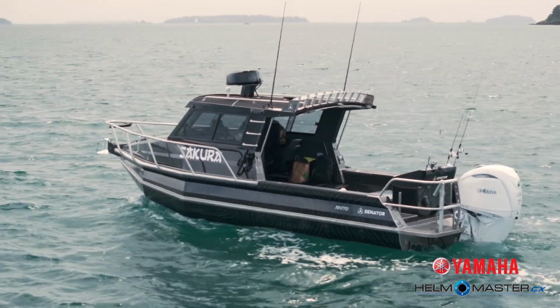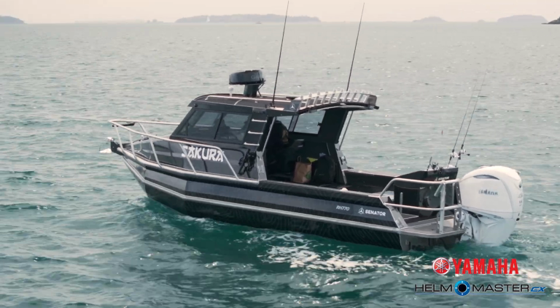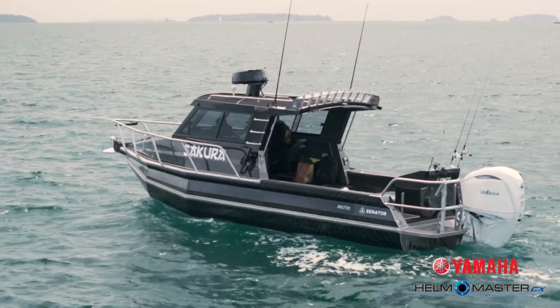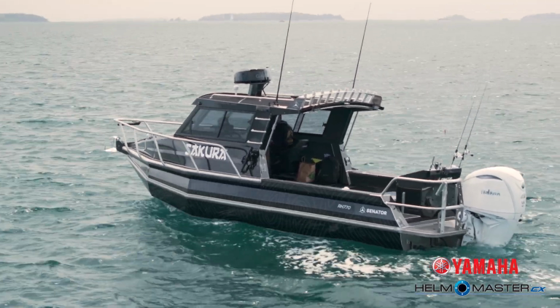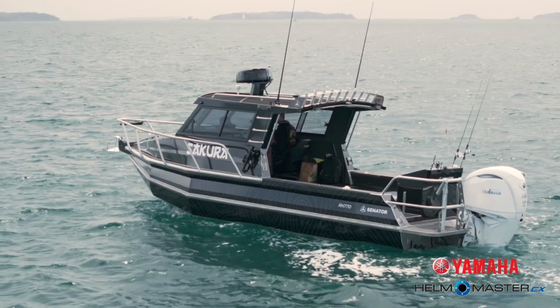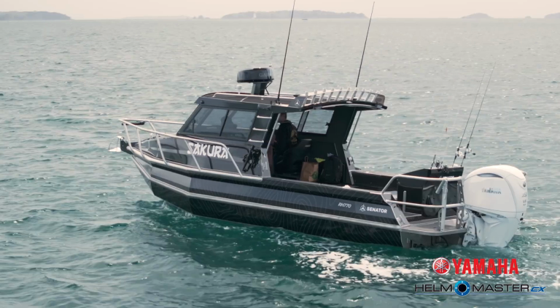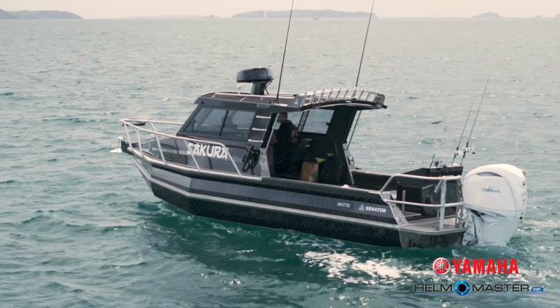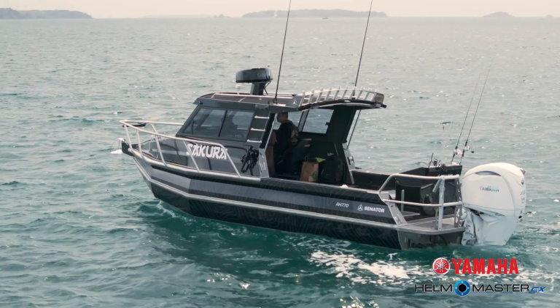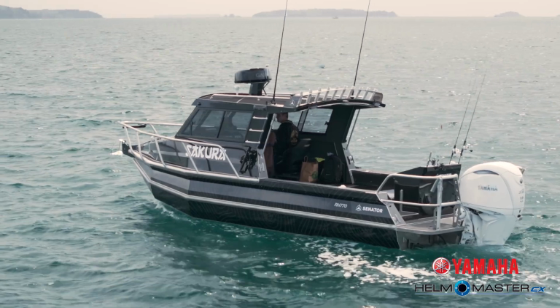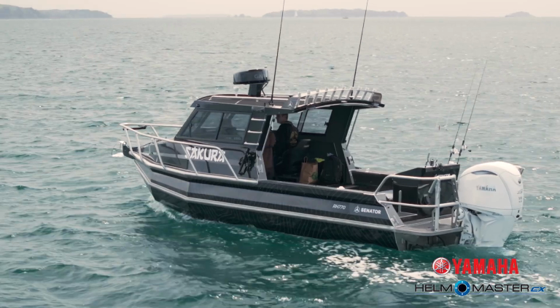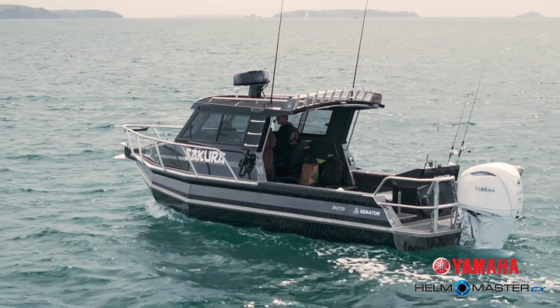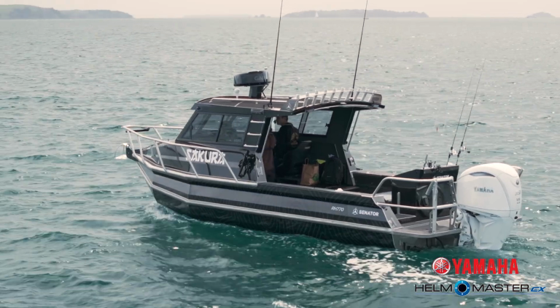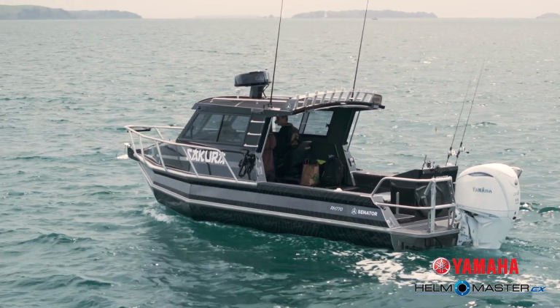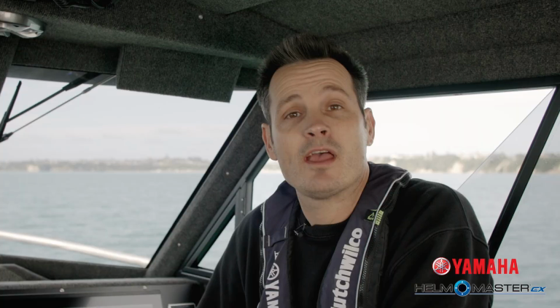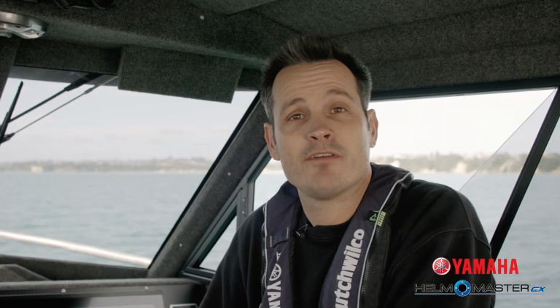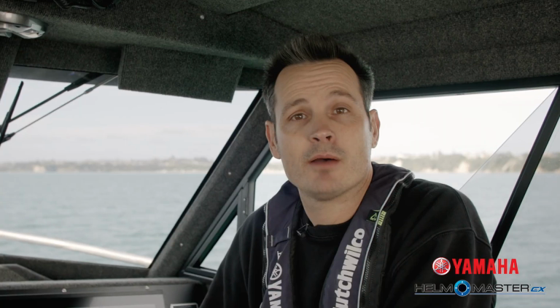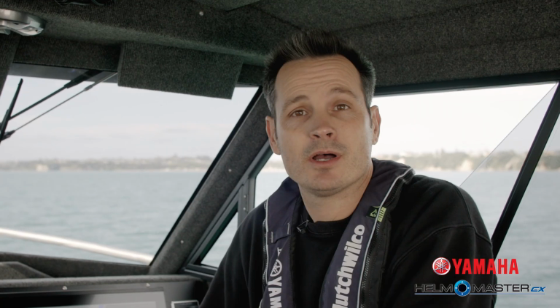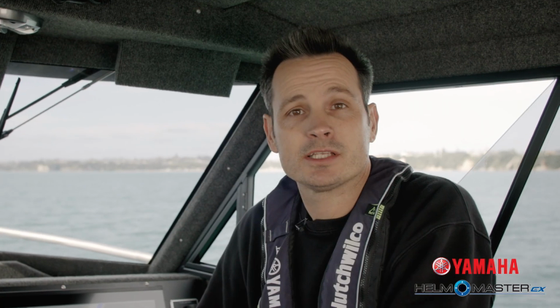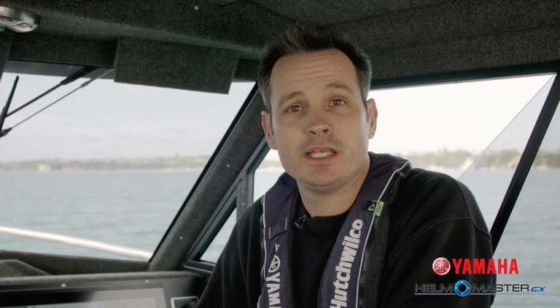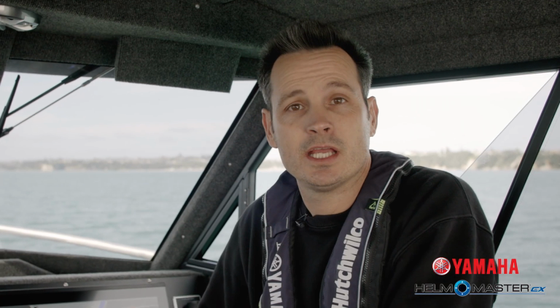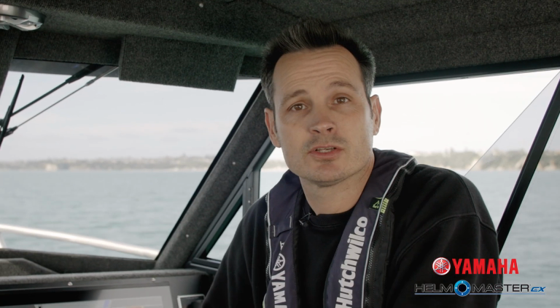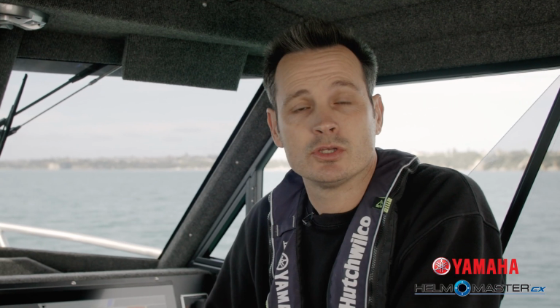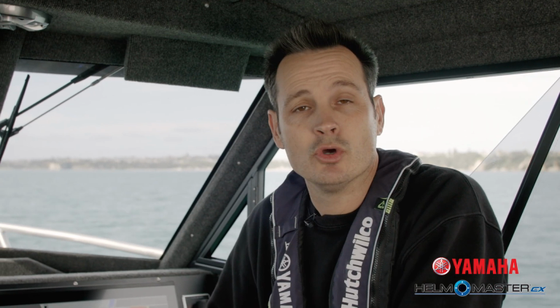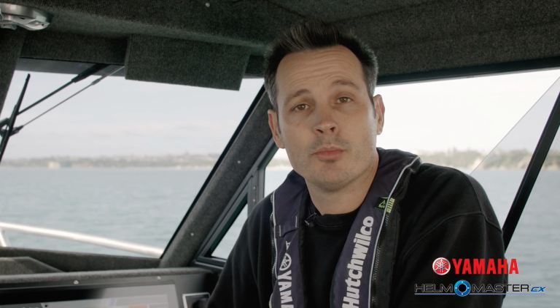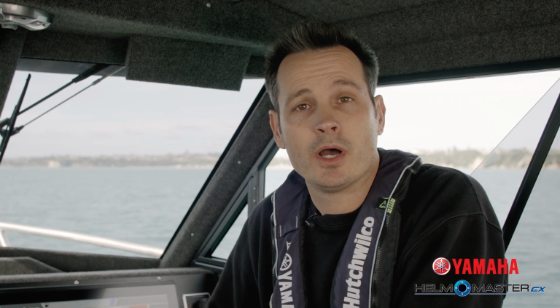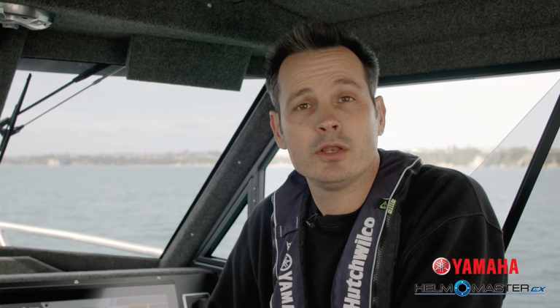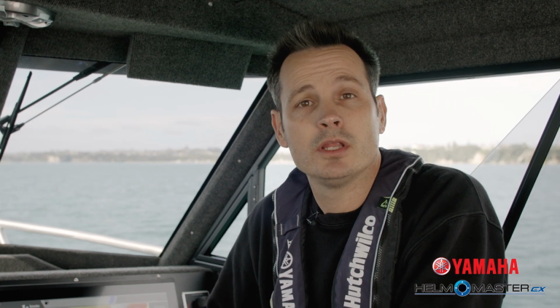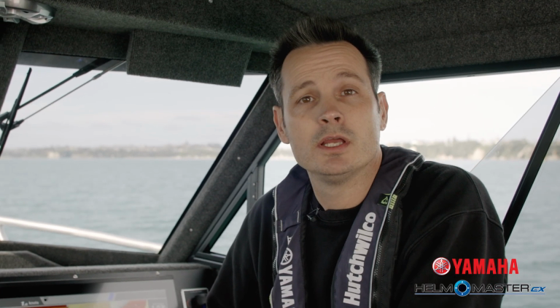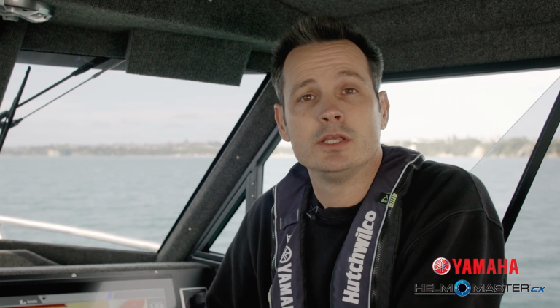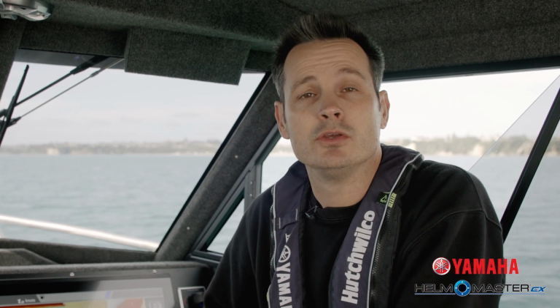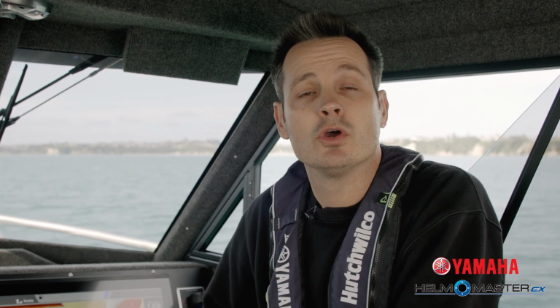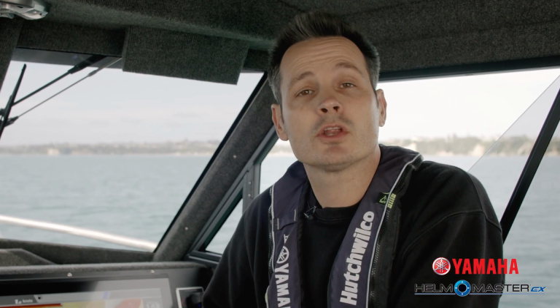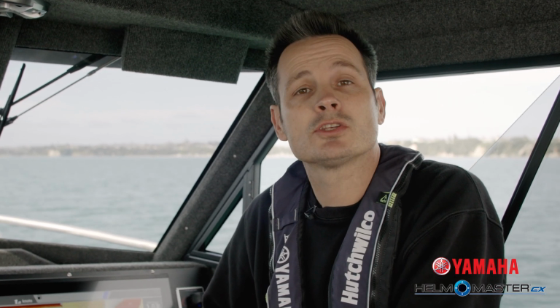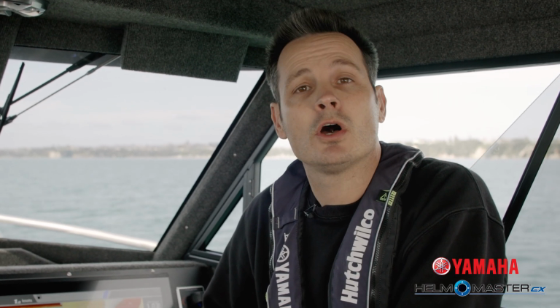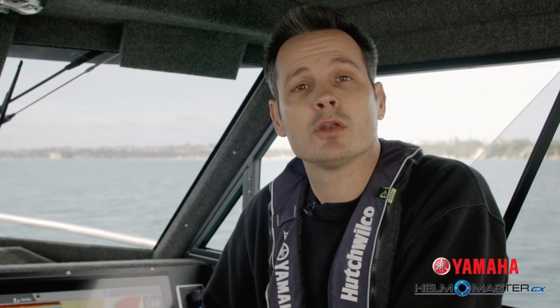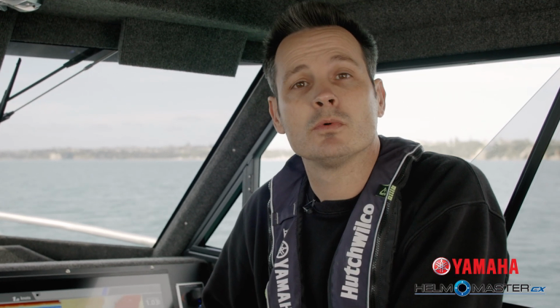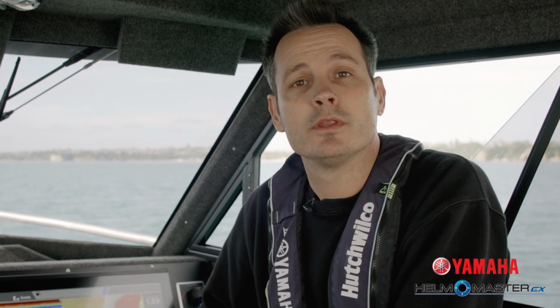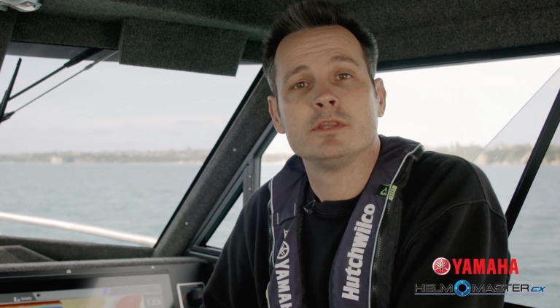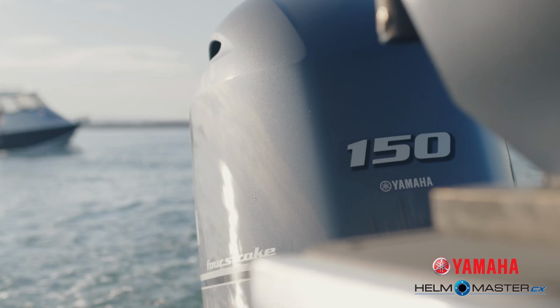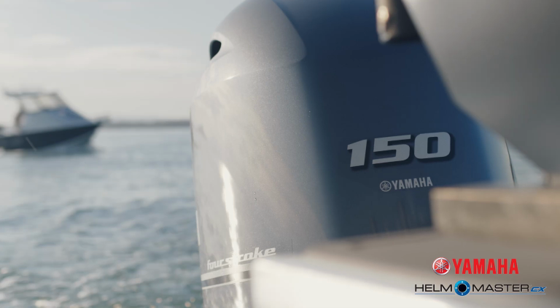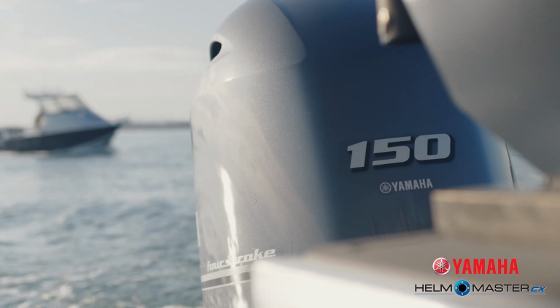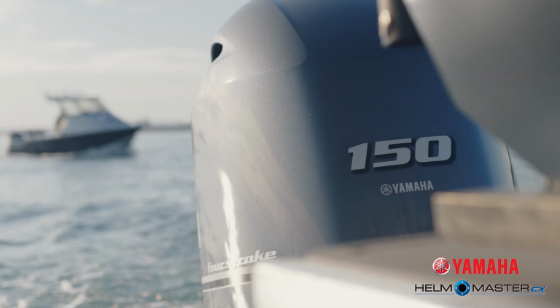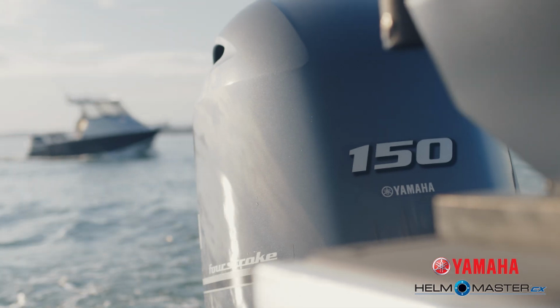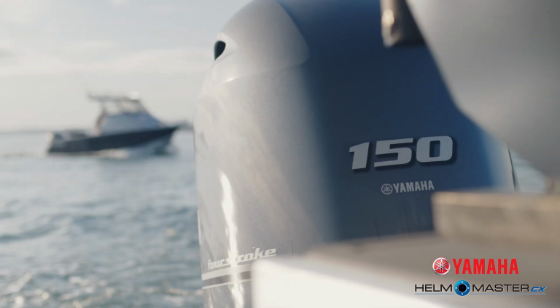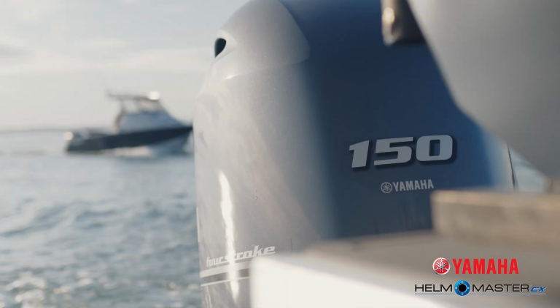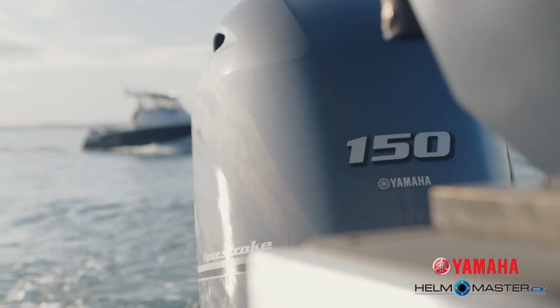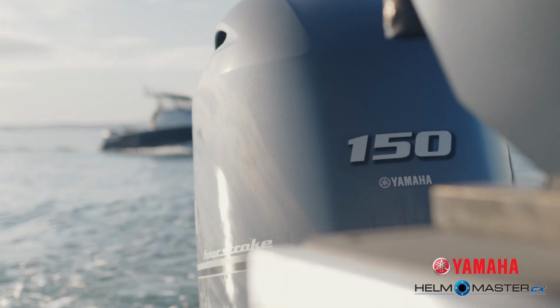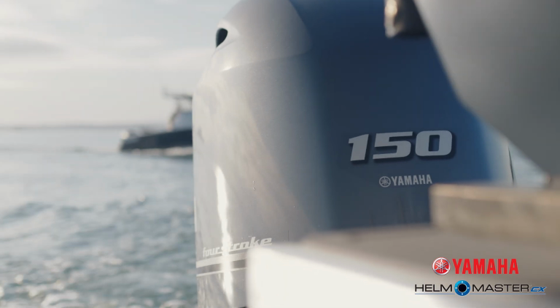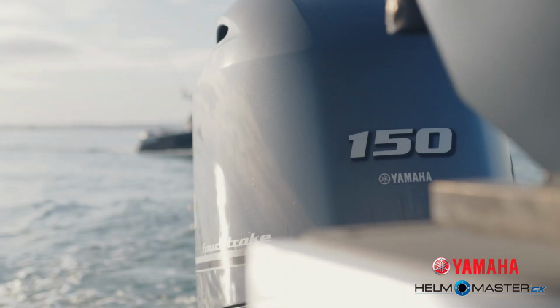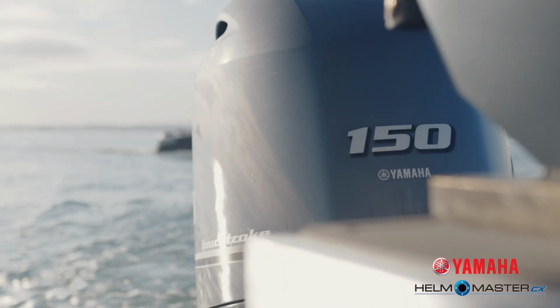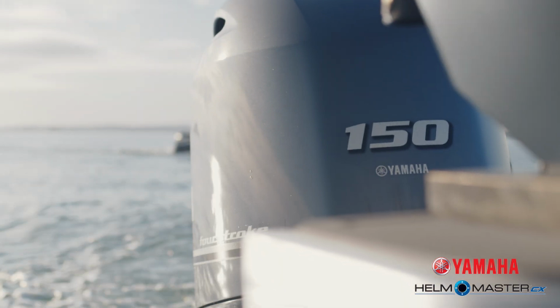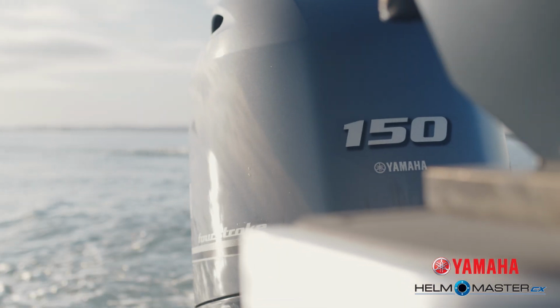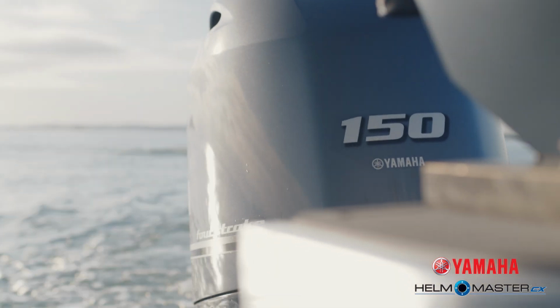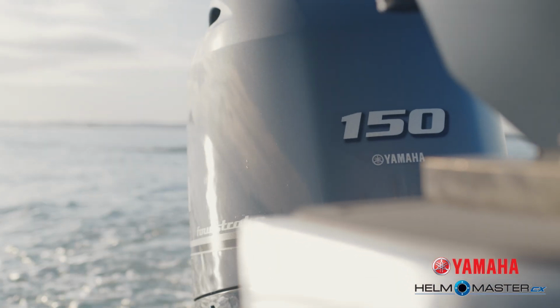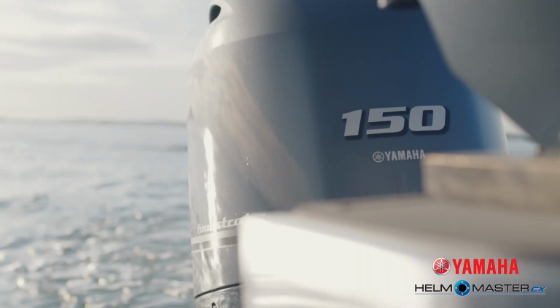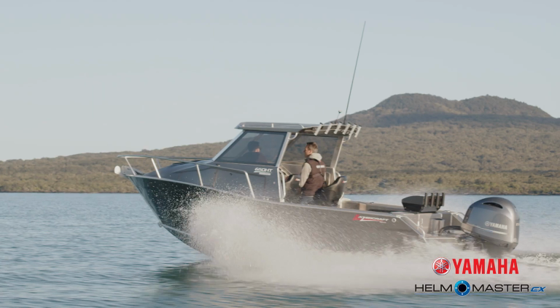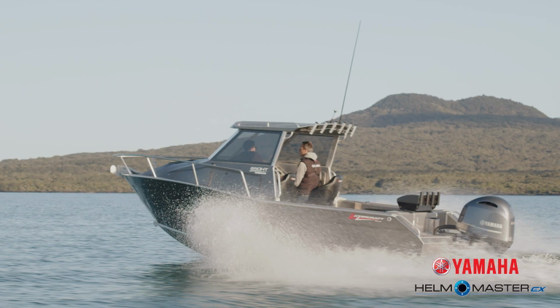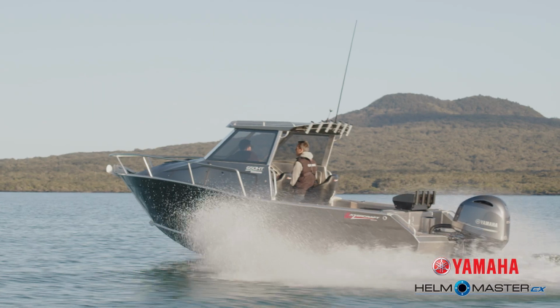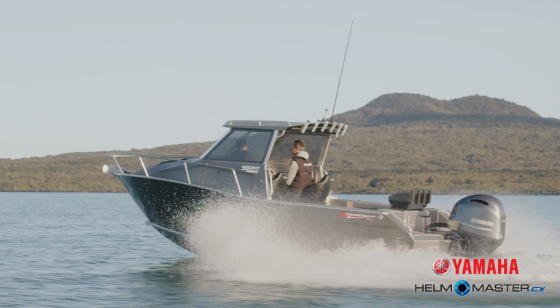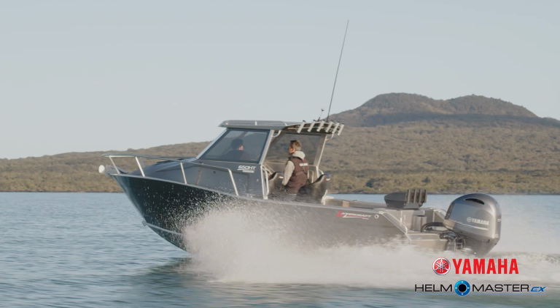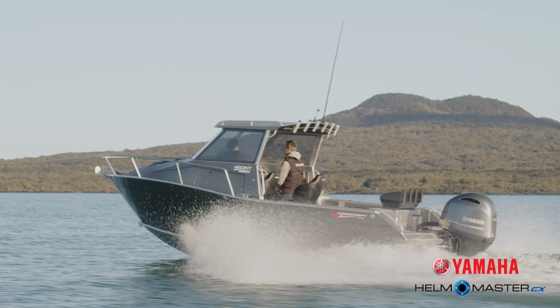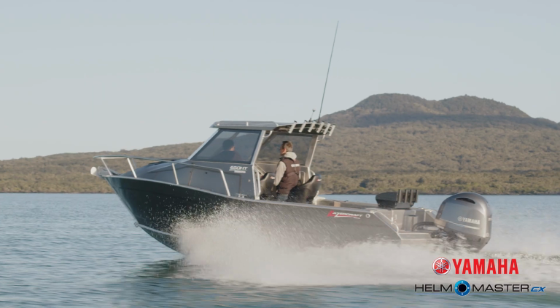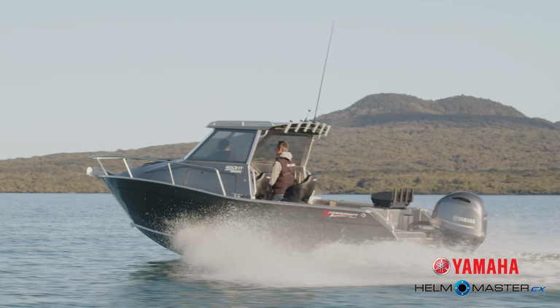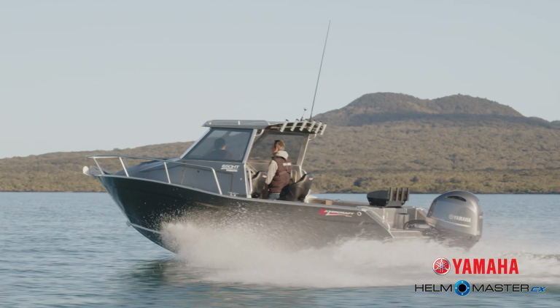Remember, in order to have Hellmaster EX on your boat, you've got to start with a digital electronic control engine — F-150 and above.